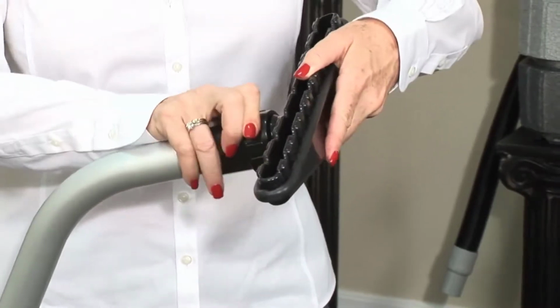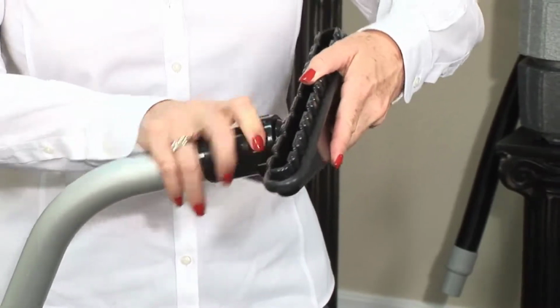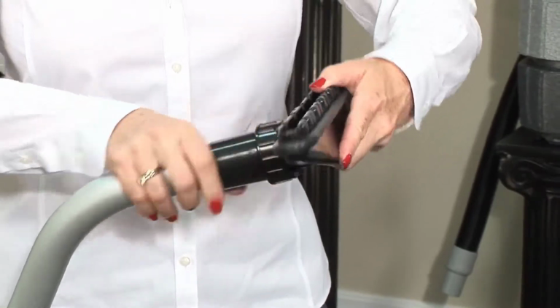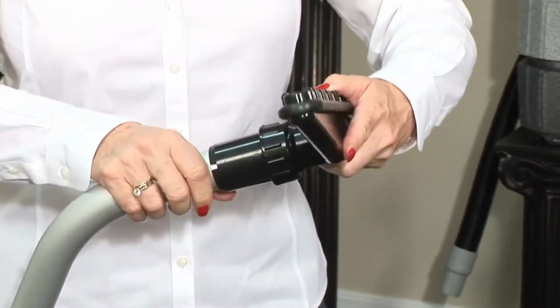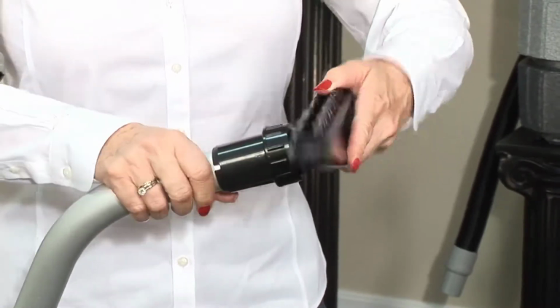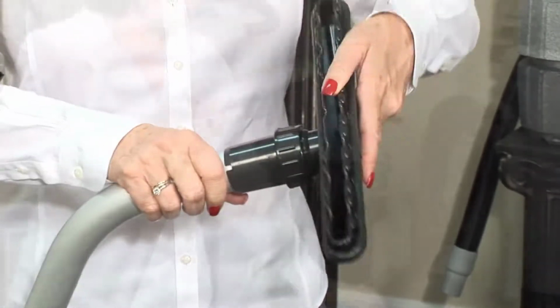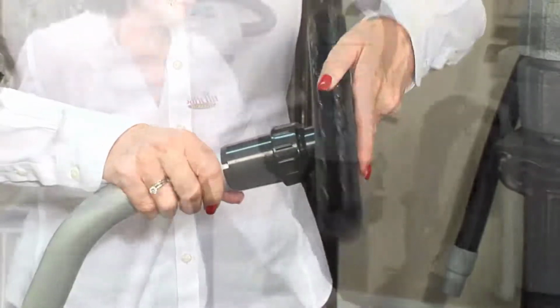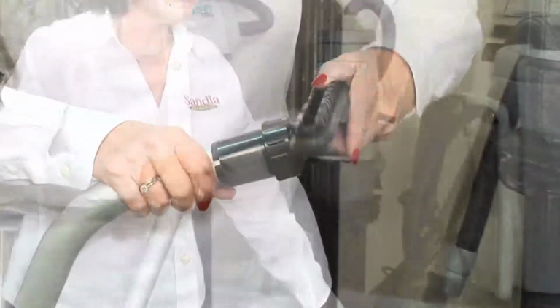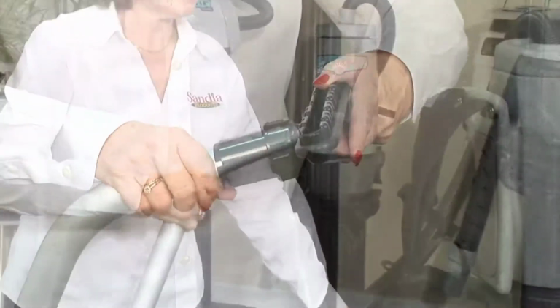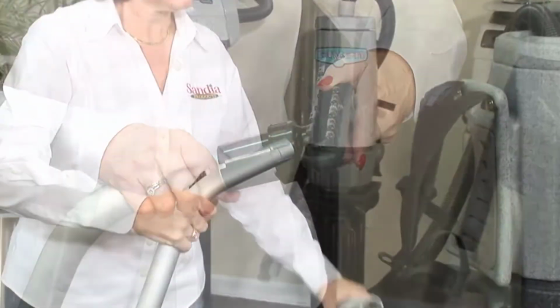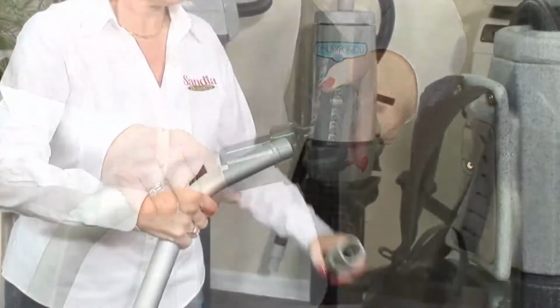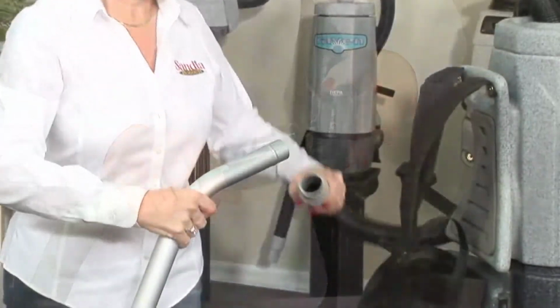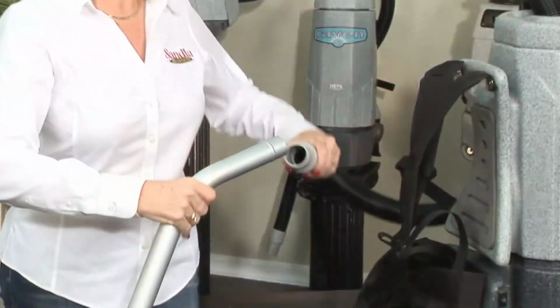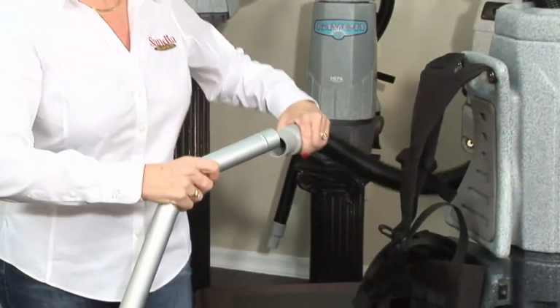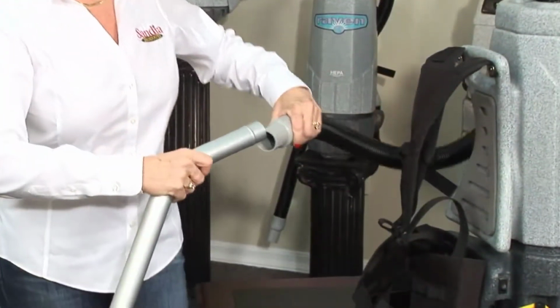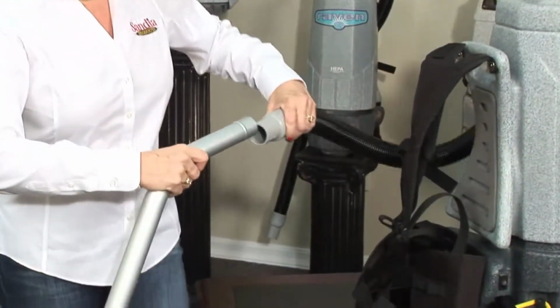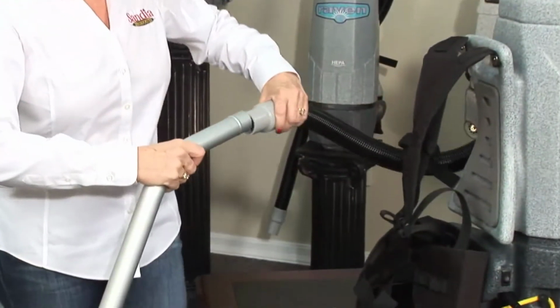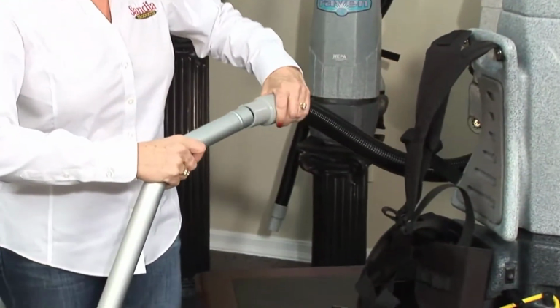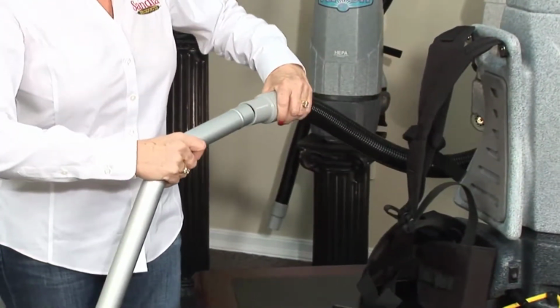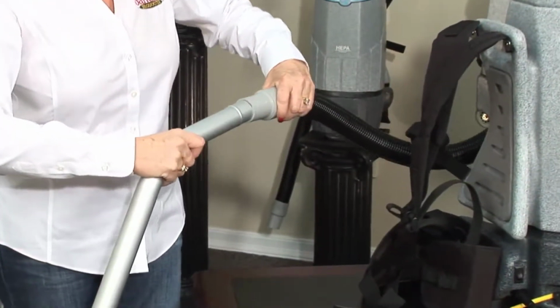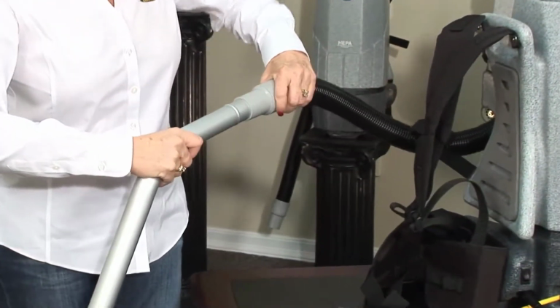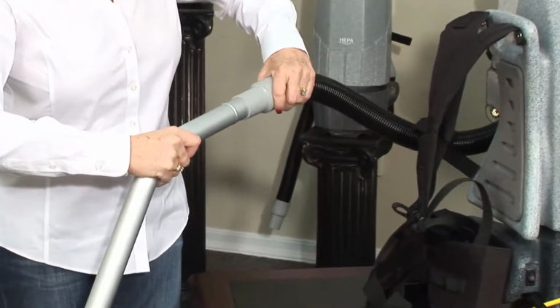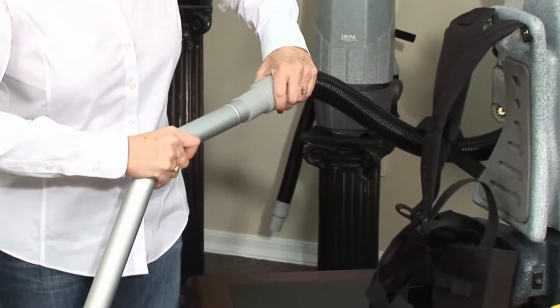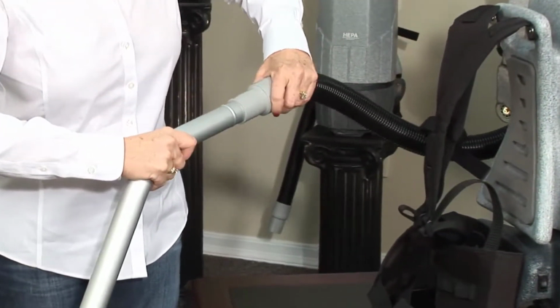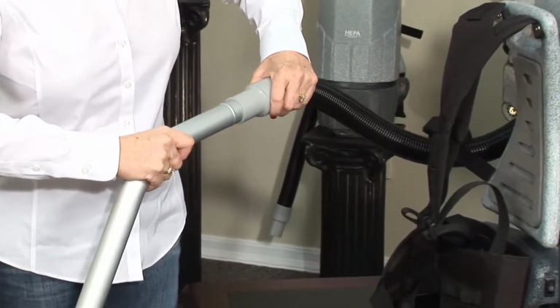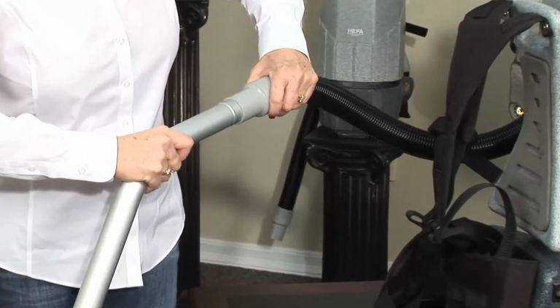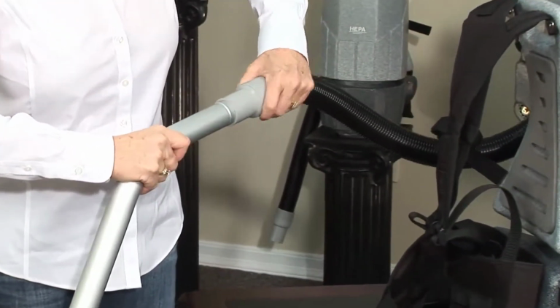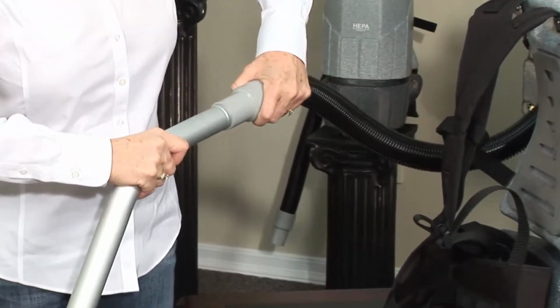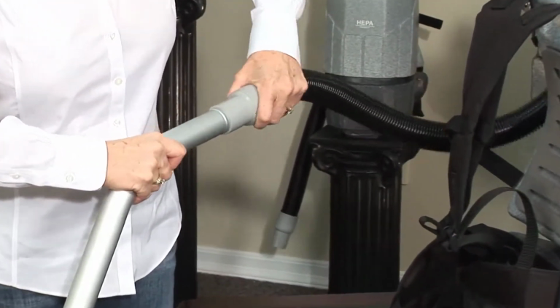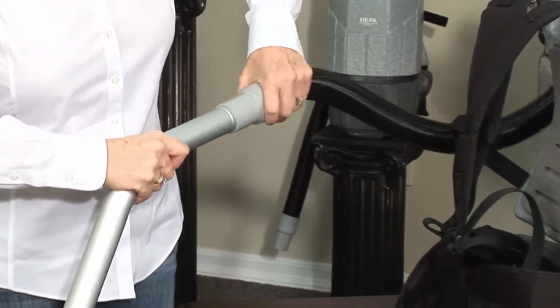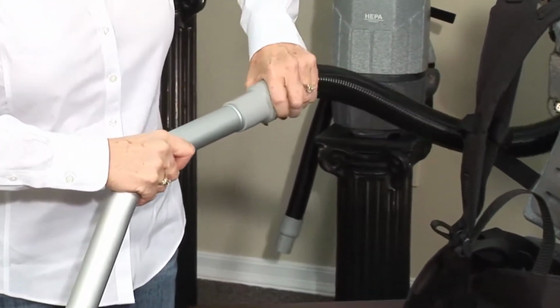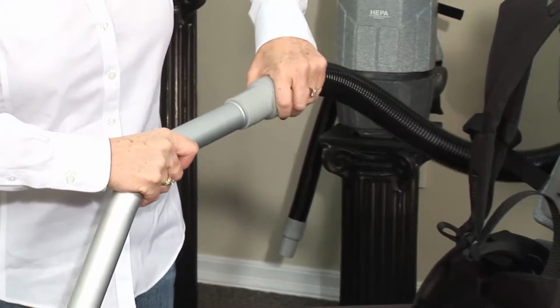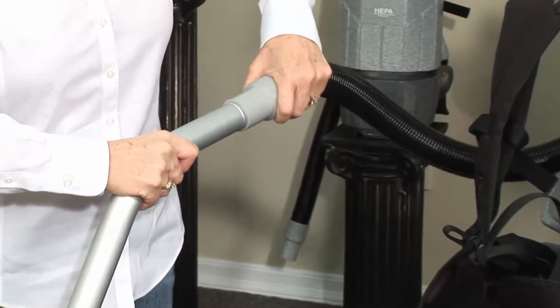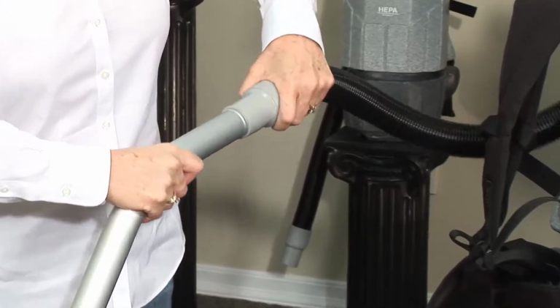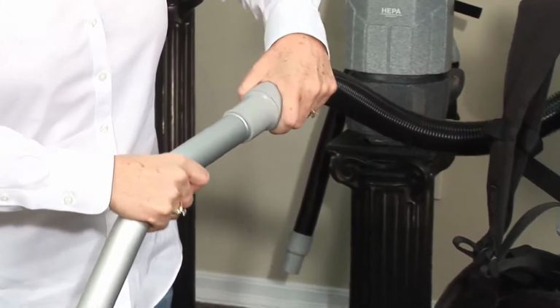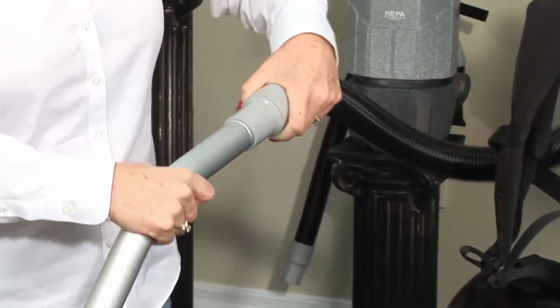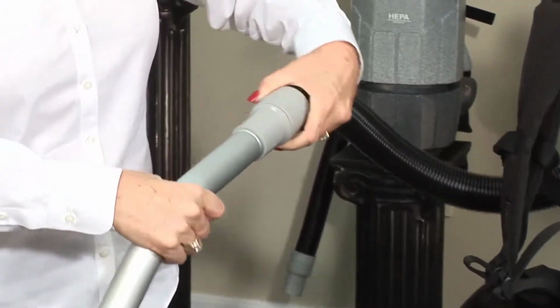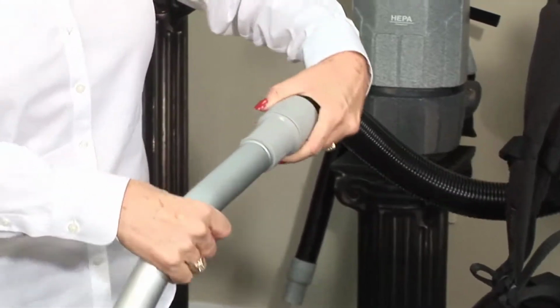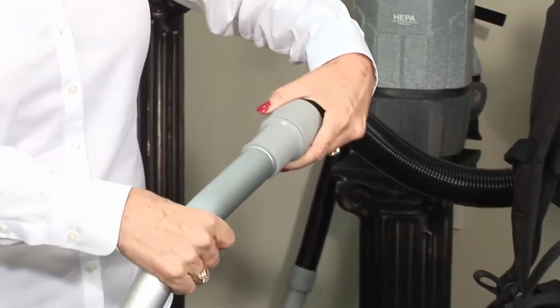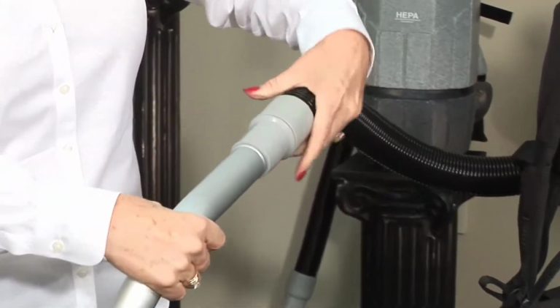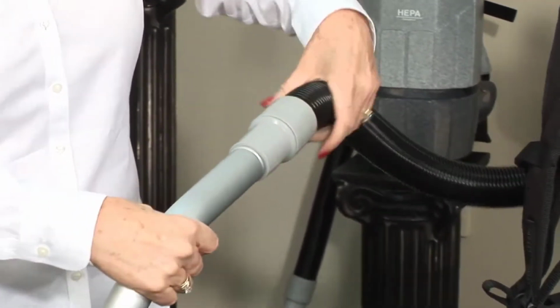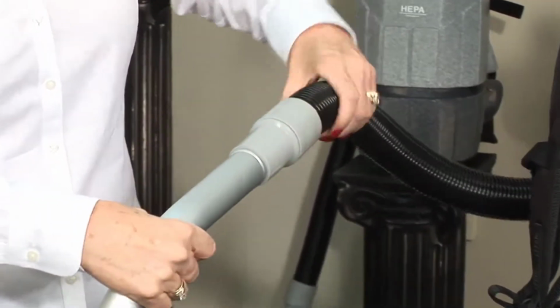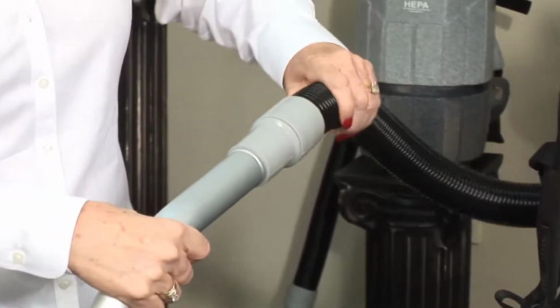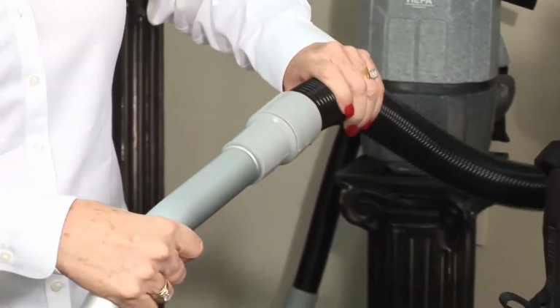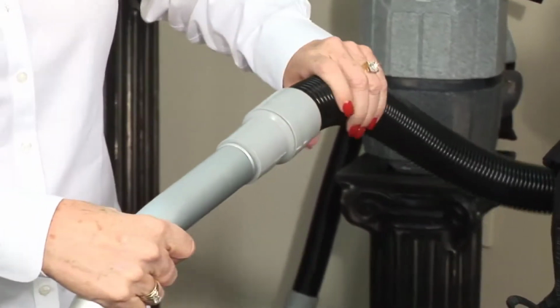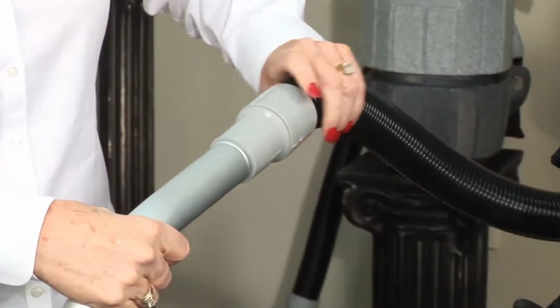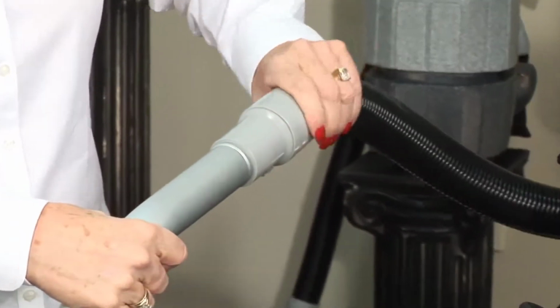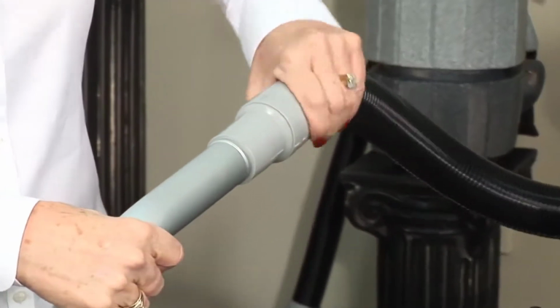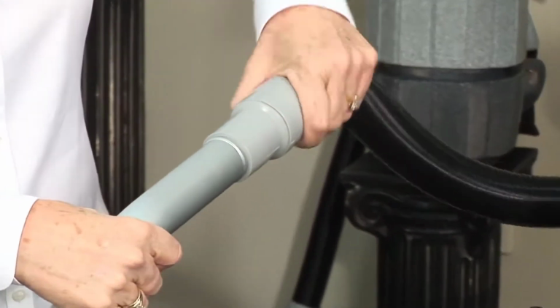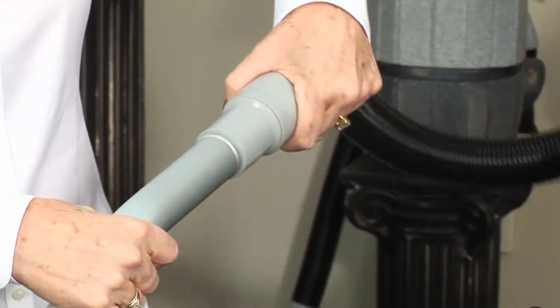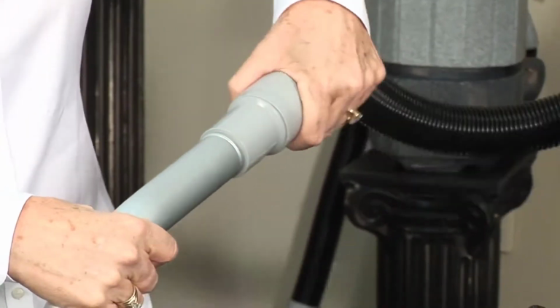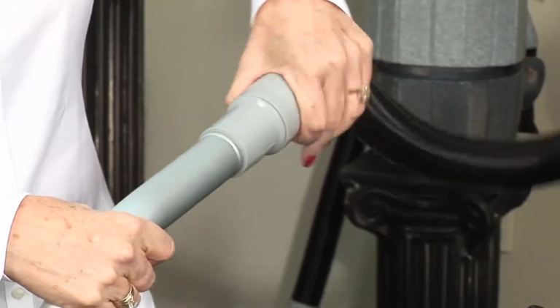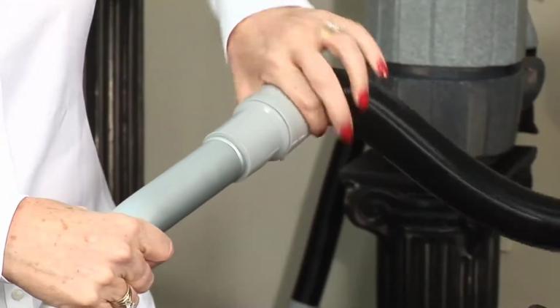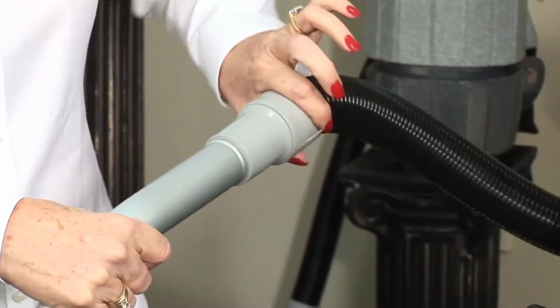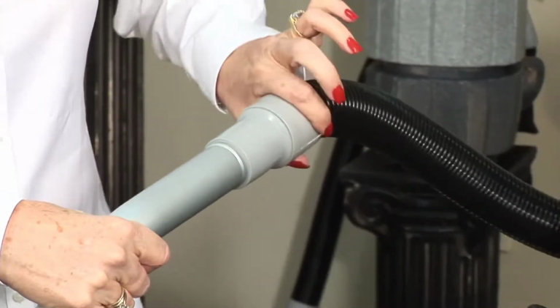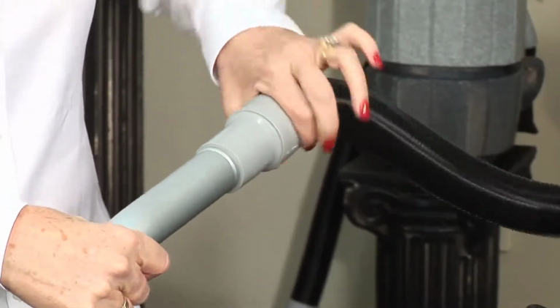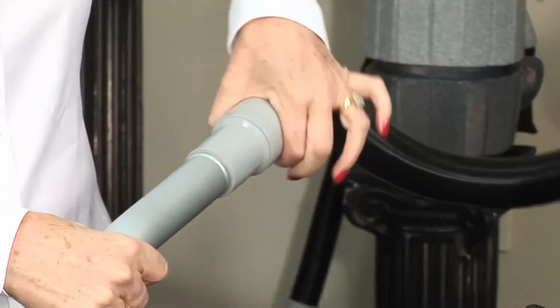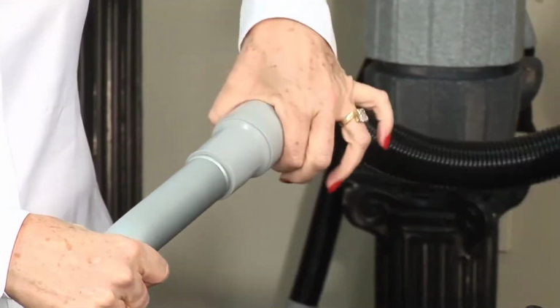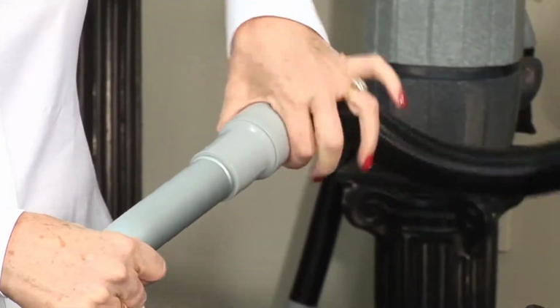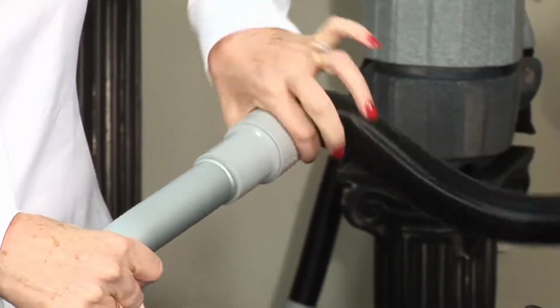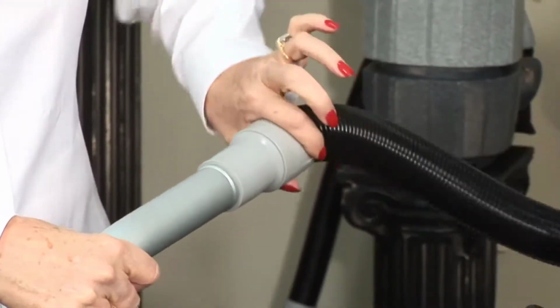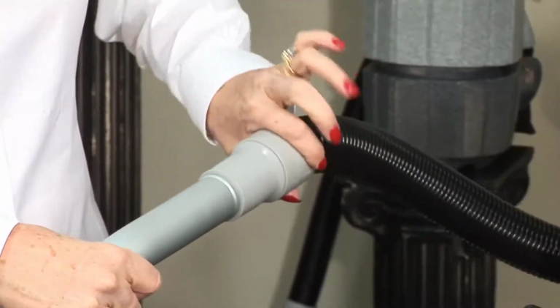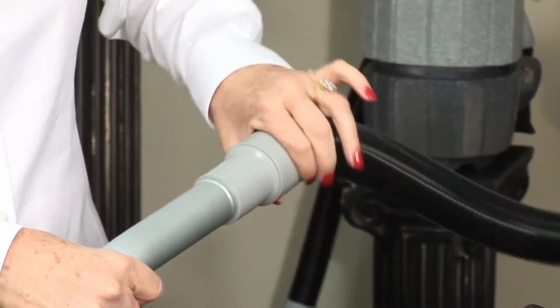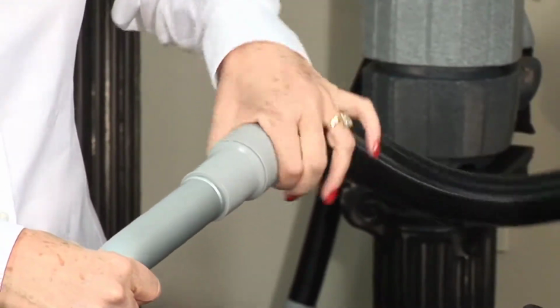Attach the hose cuff from your backpack to the aluminum wand. Notice that the hose cuff that attaches to the wand has a swivel for convenience.